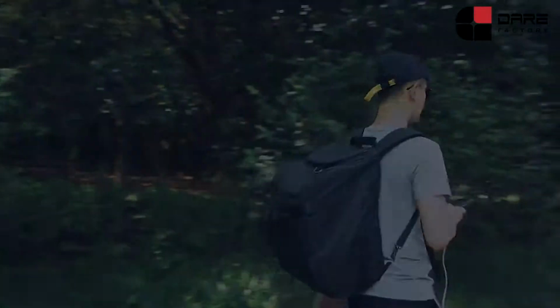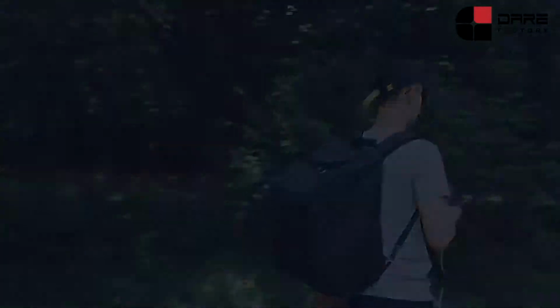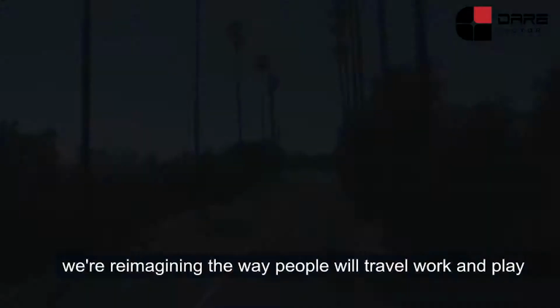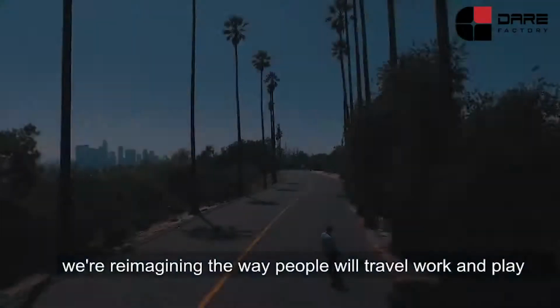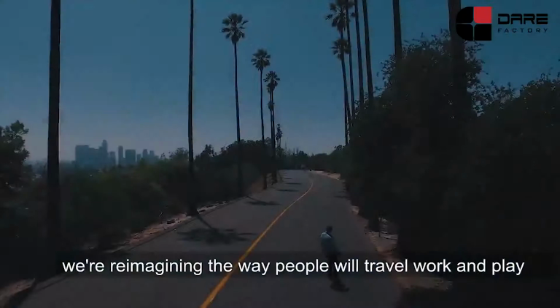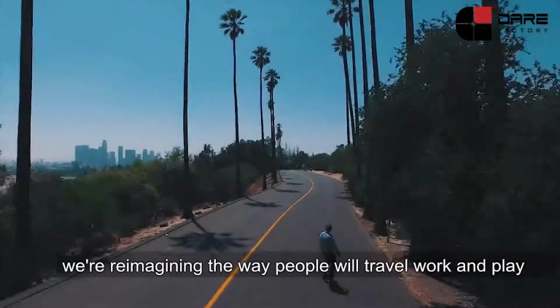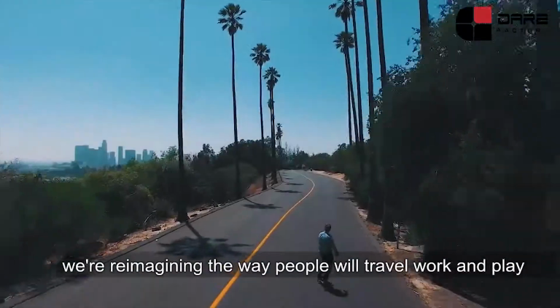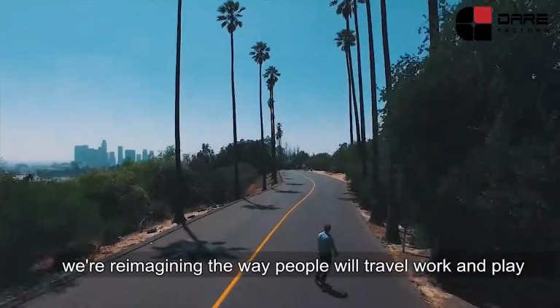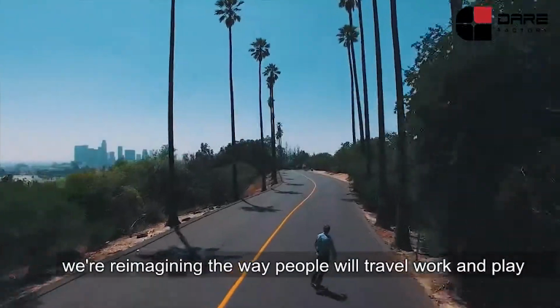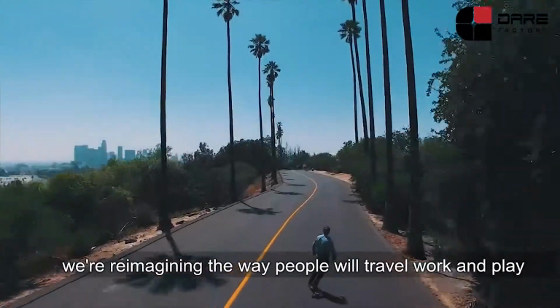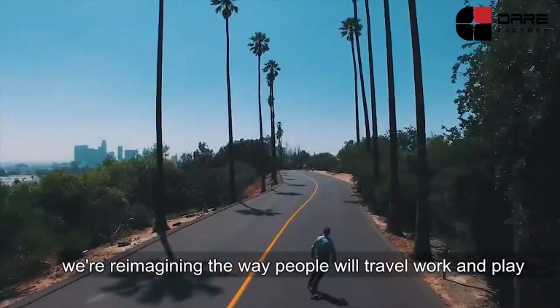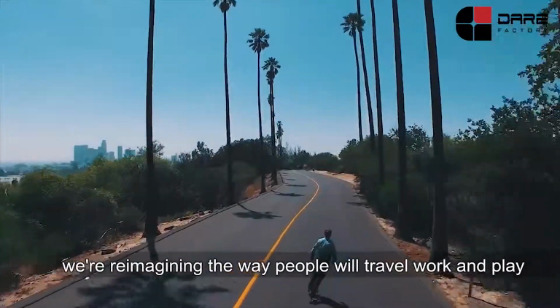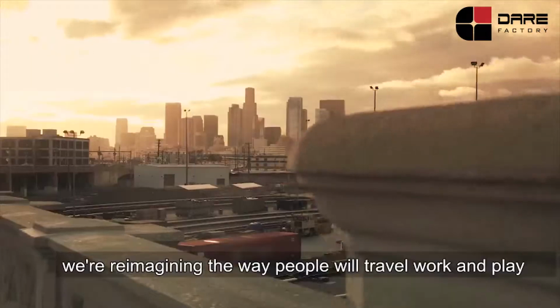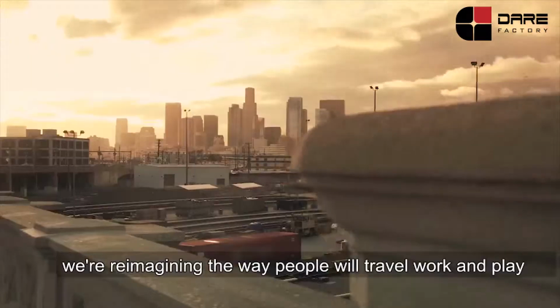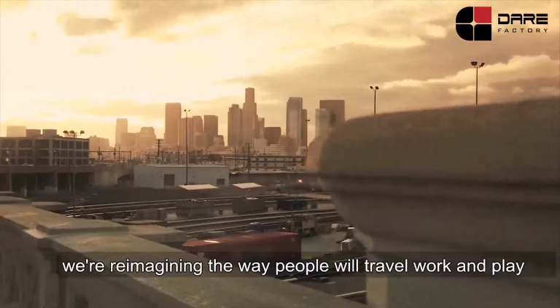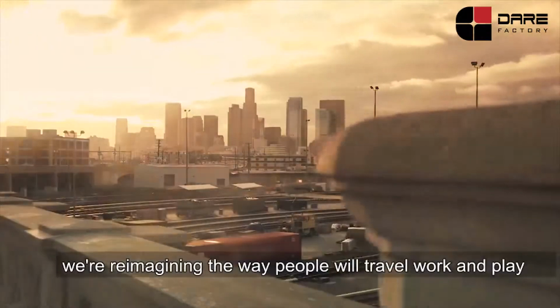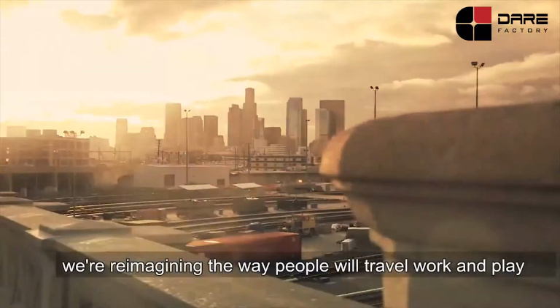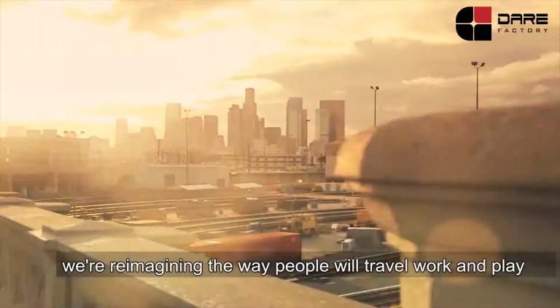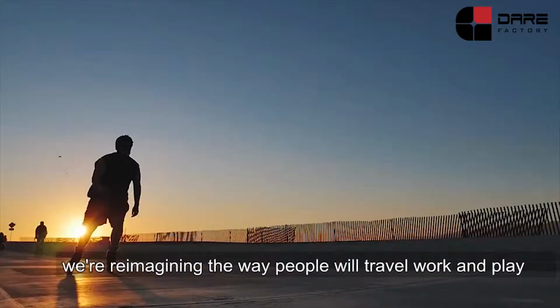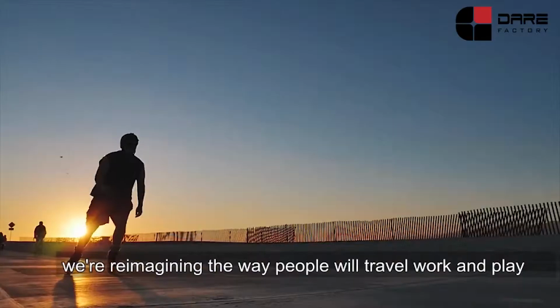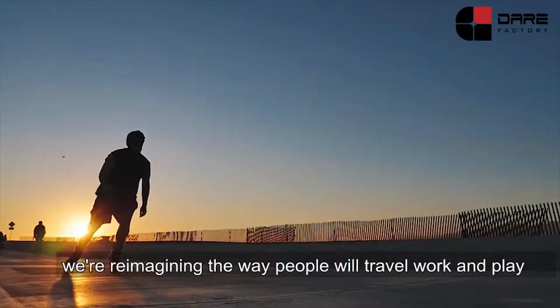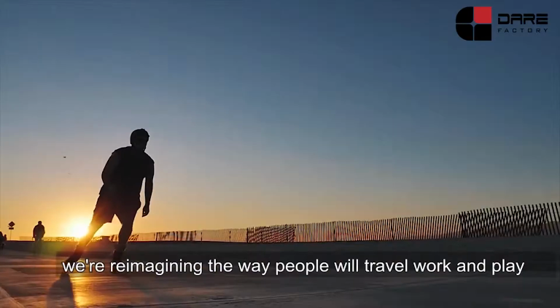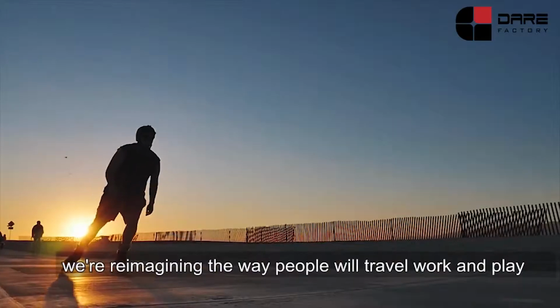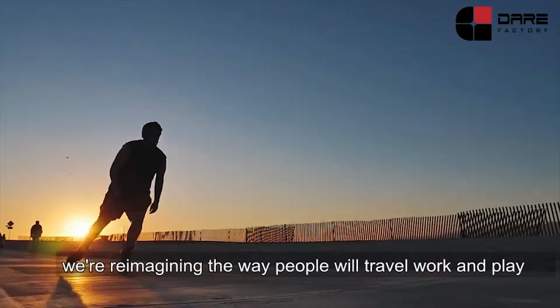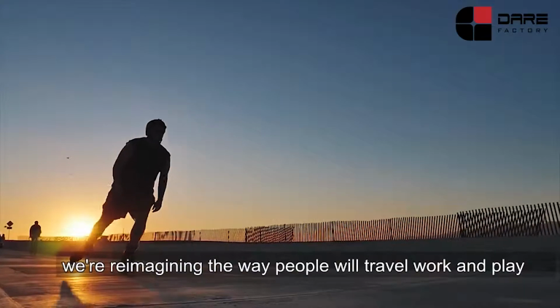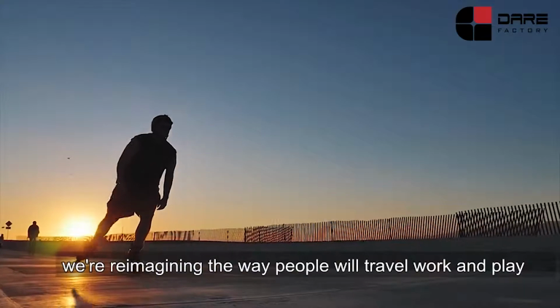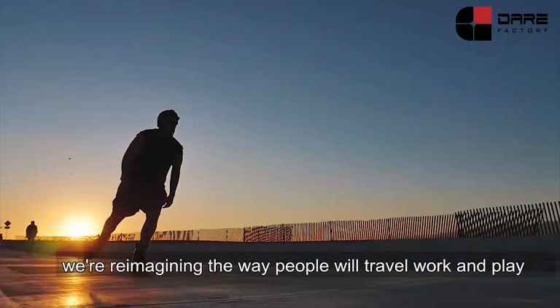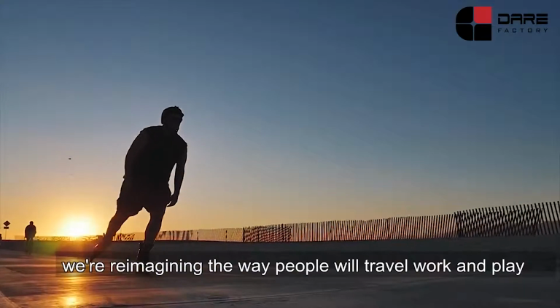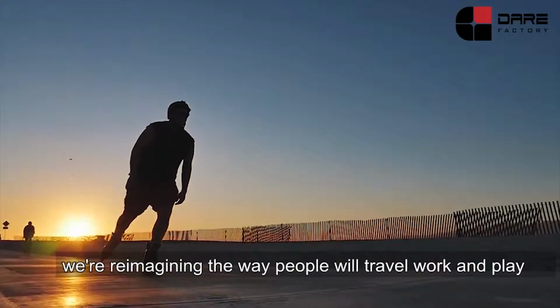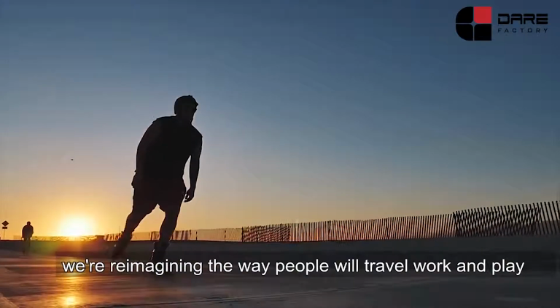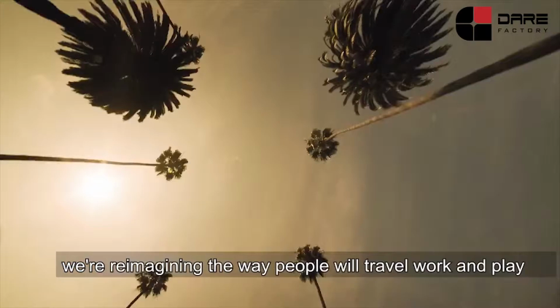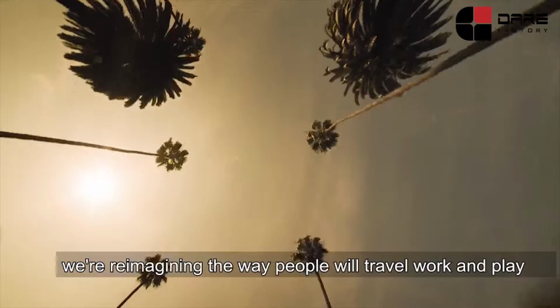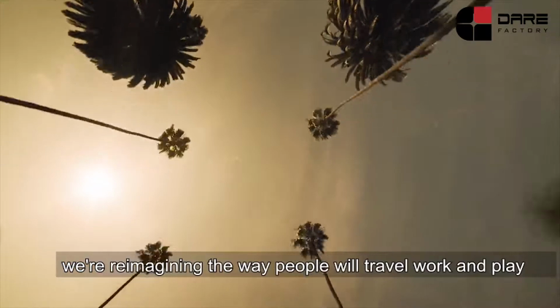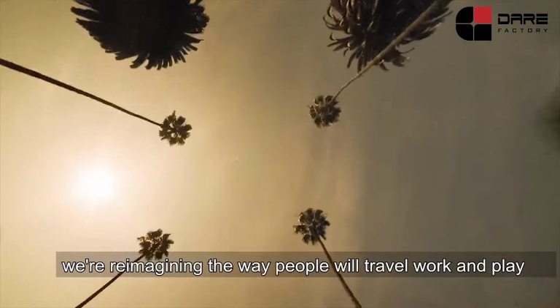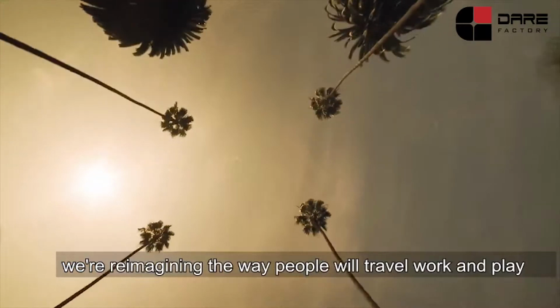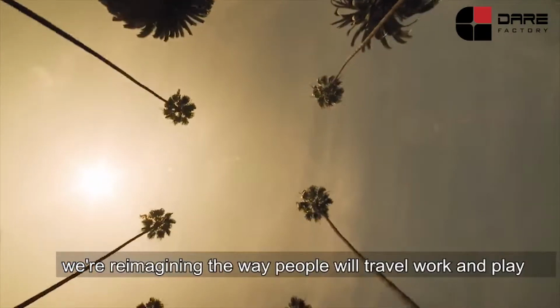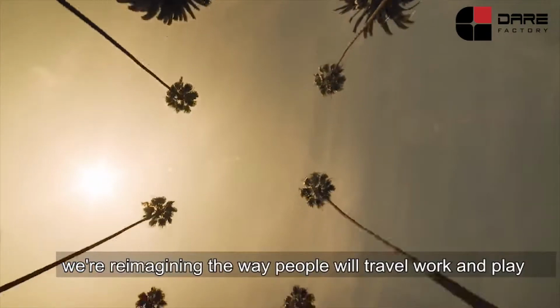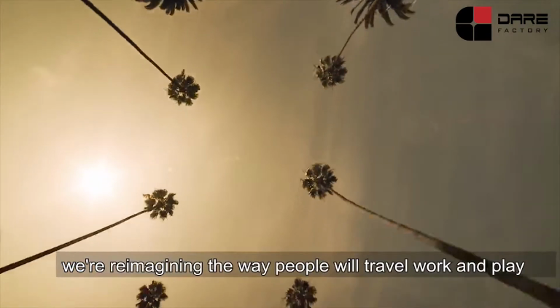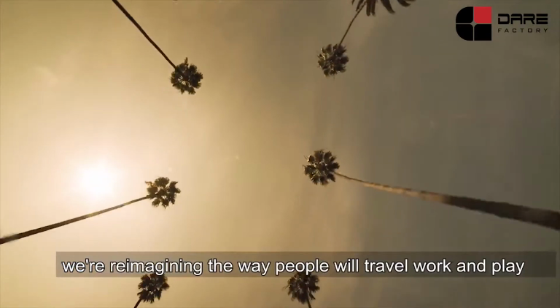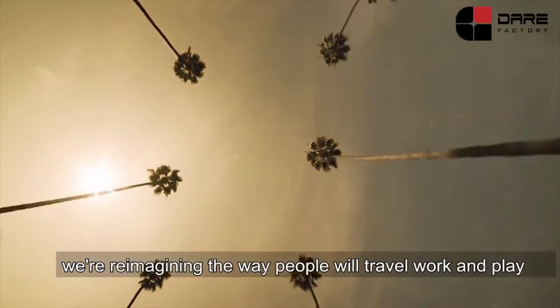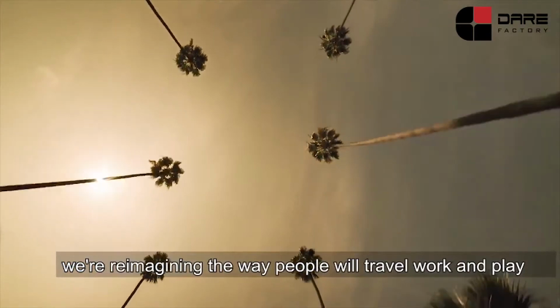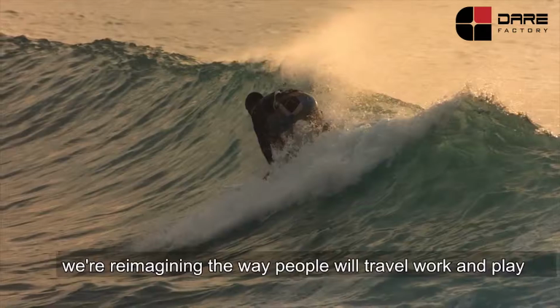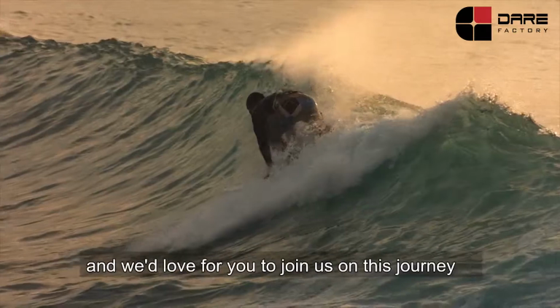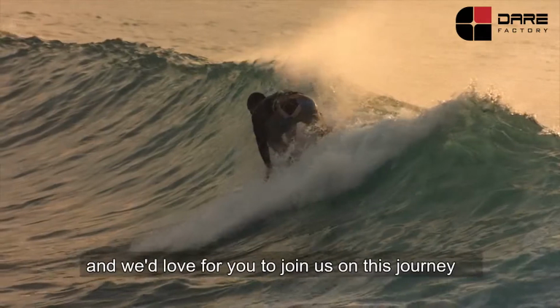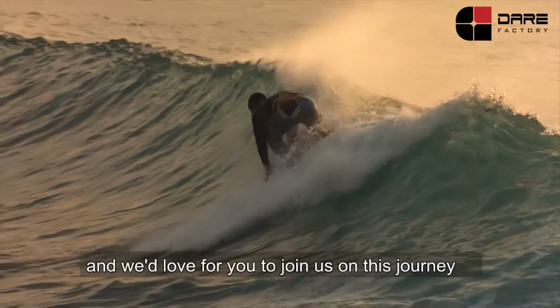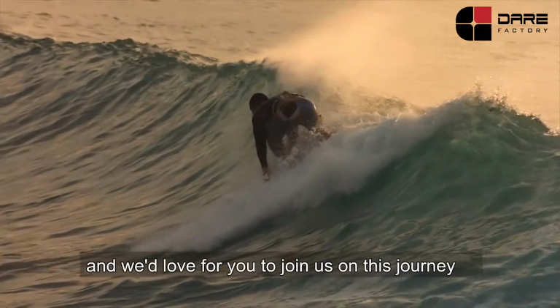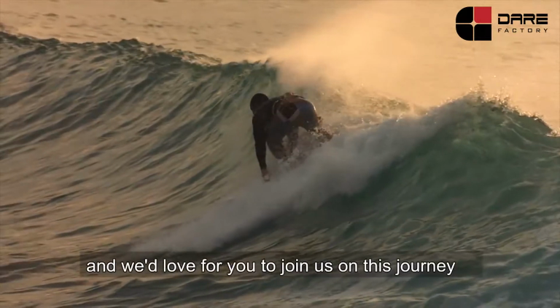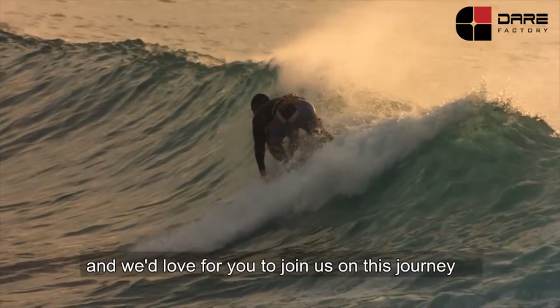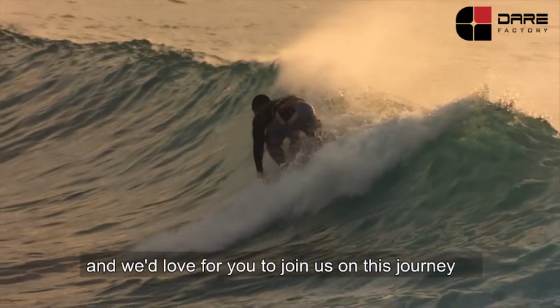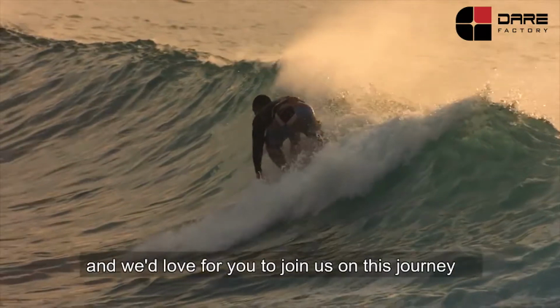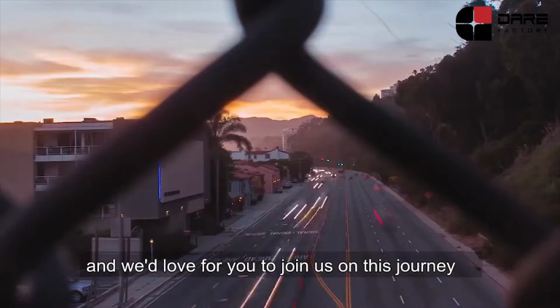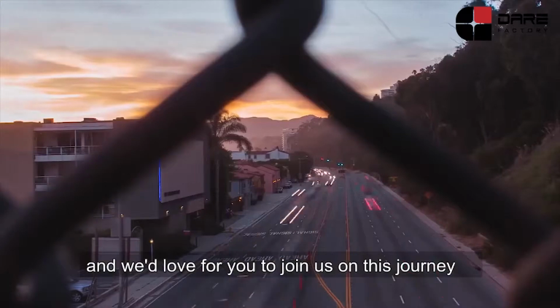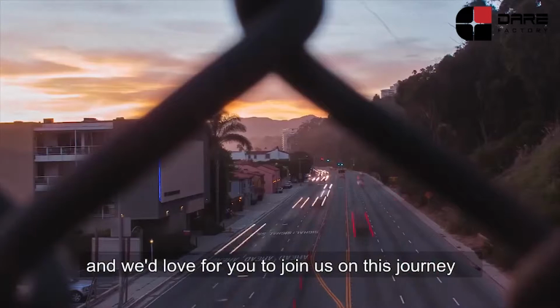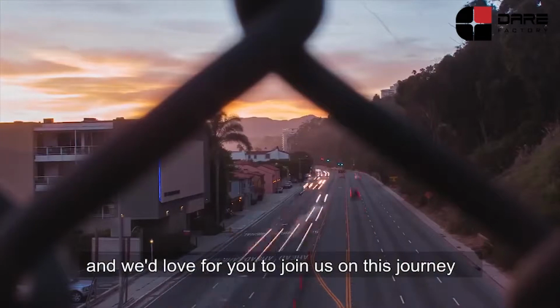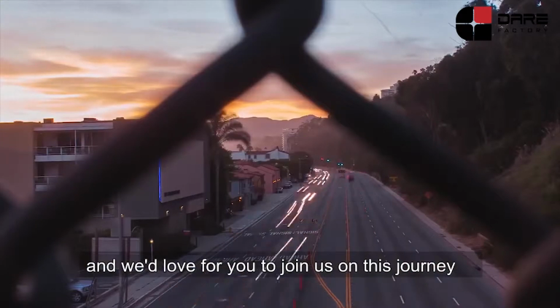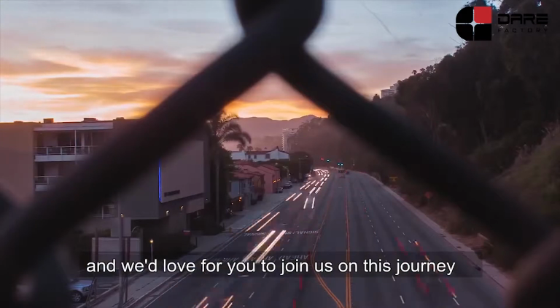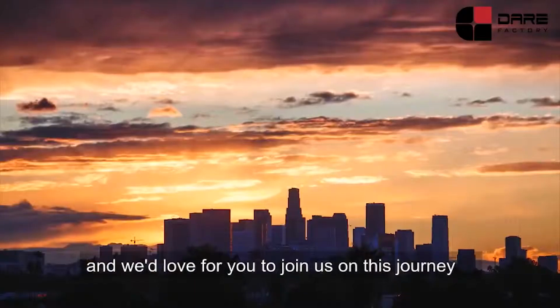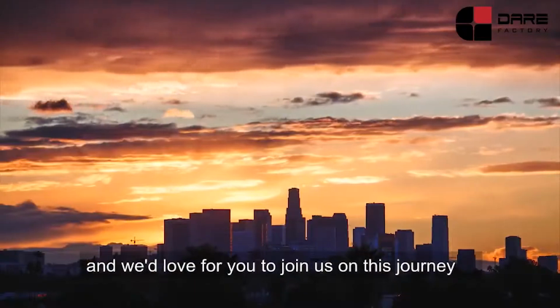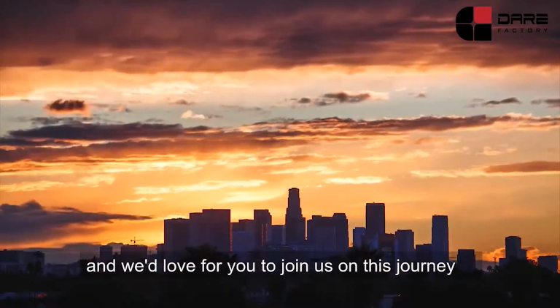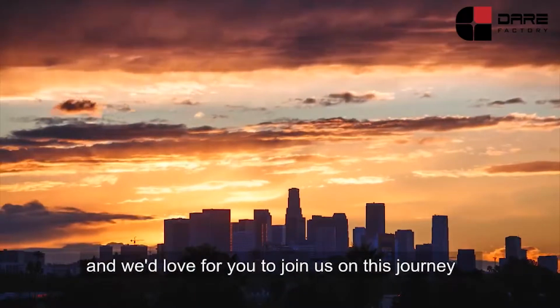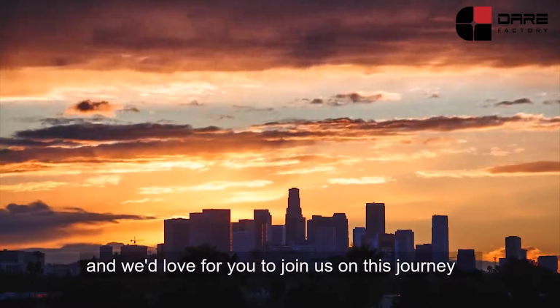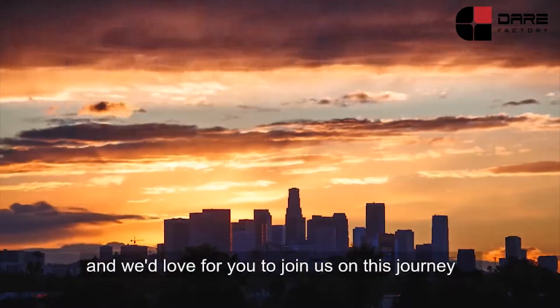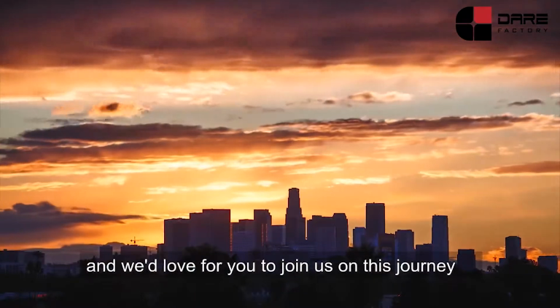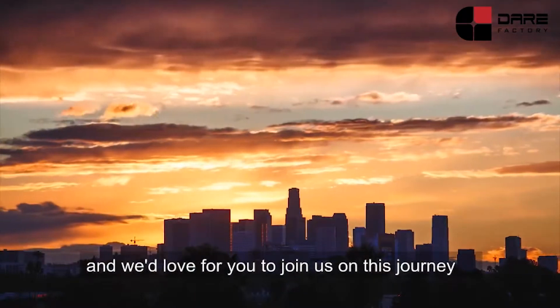We are reimagining the way people will travel, work and play, and we'd love for you to join us on this journey.